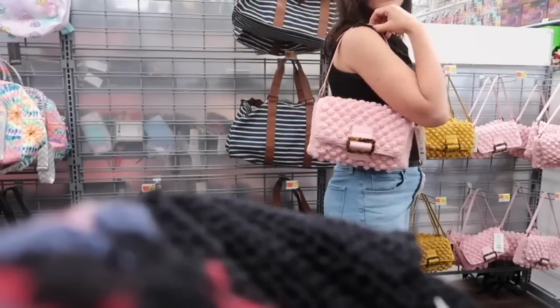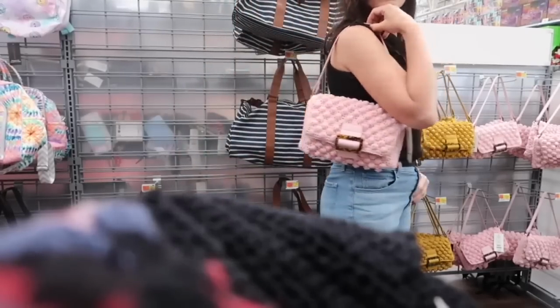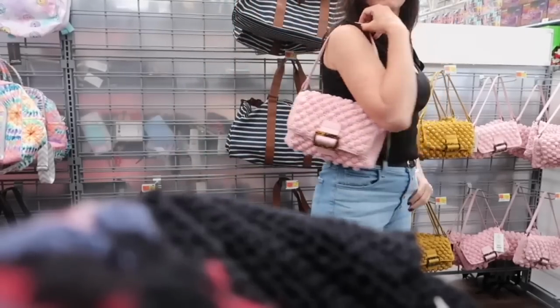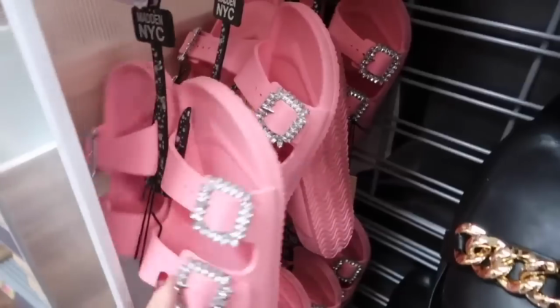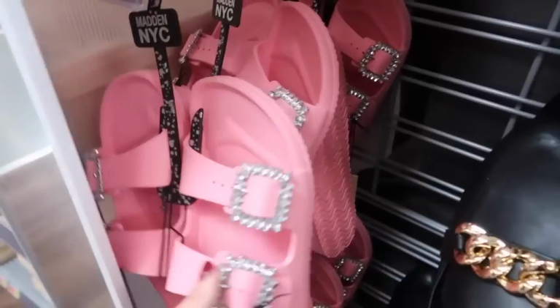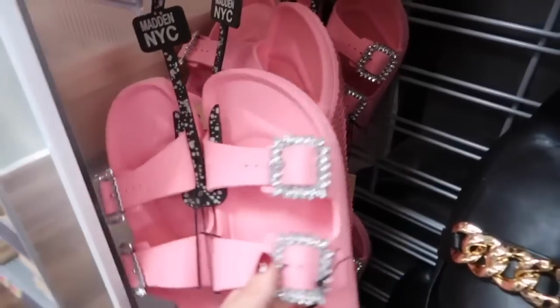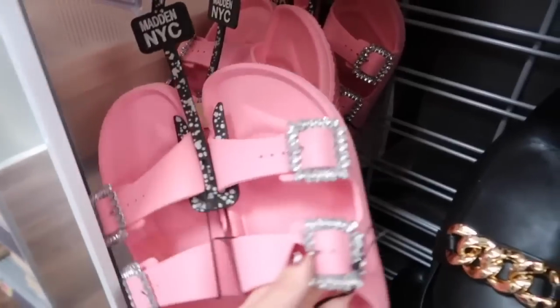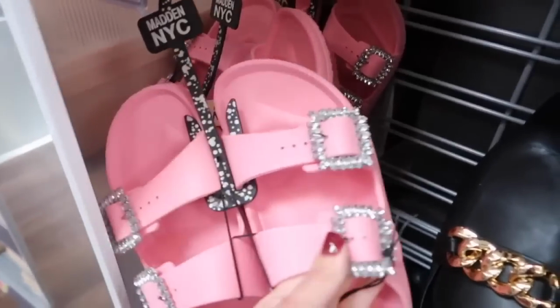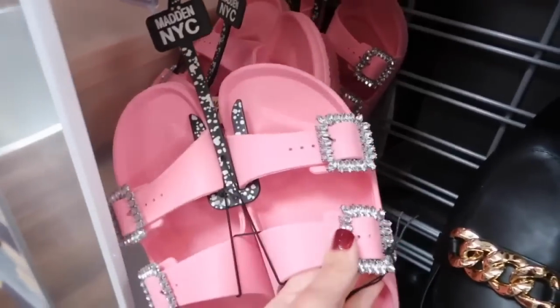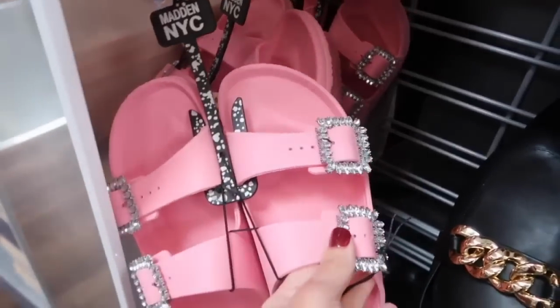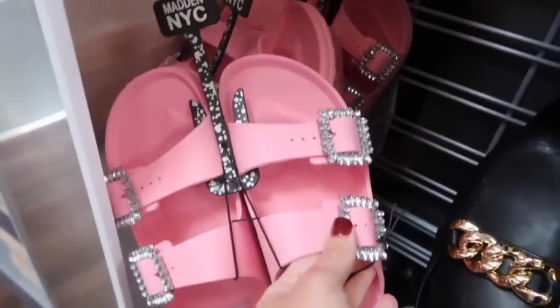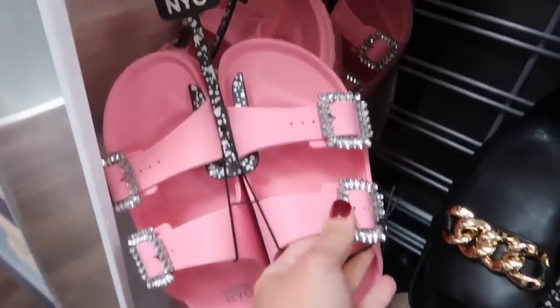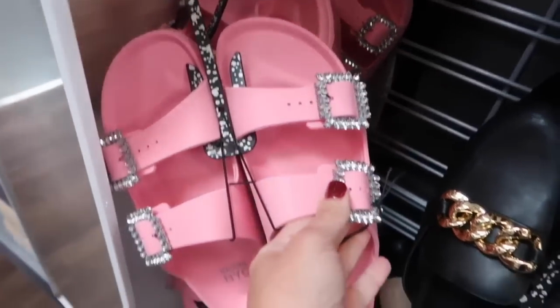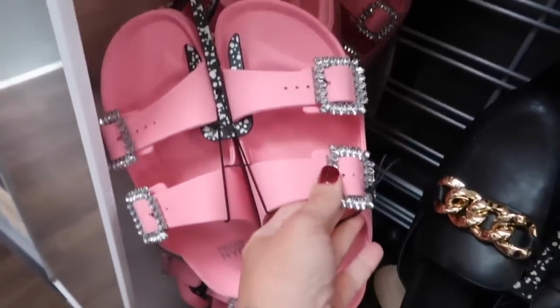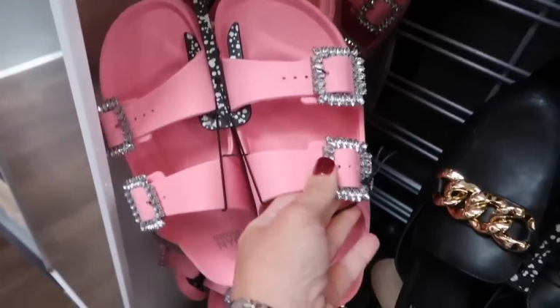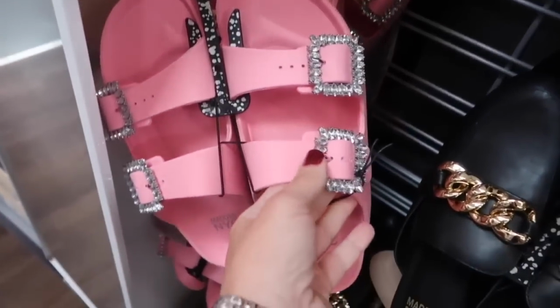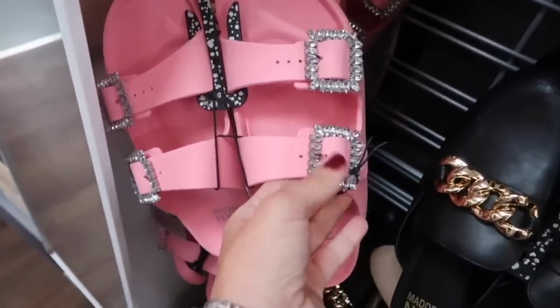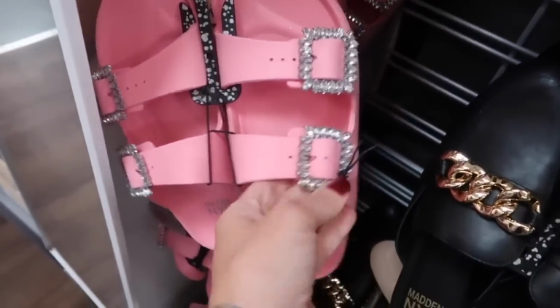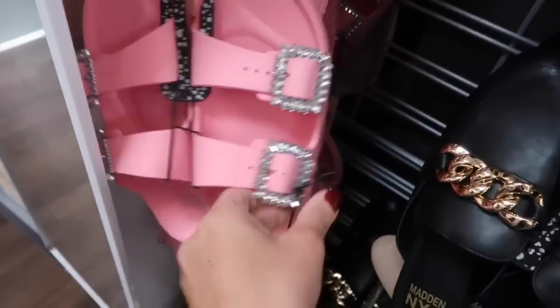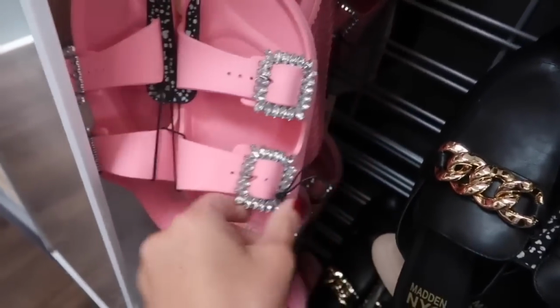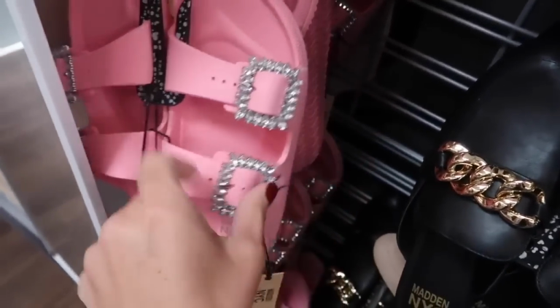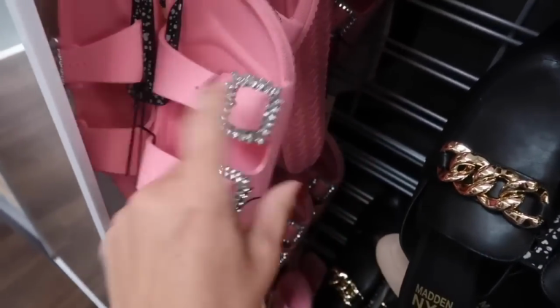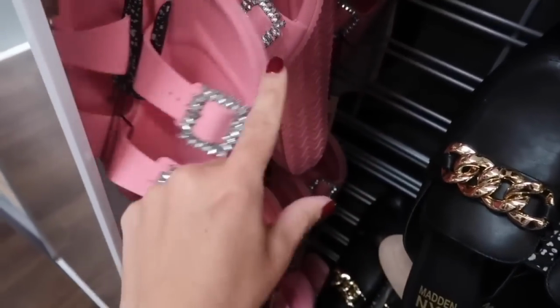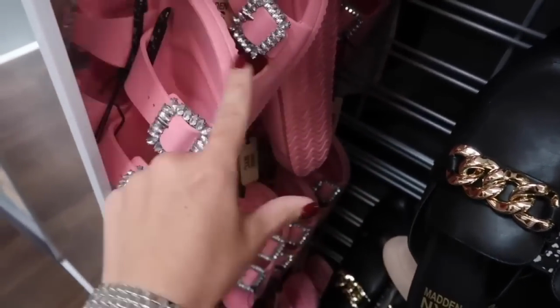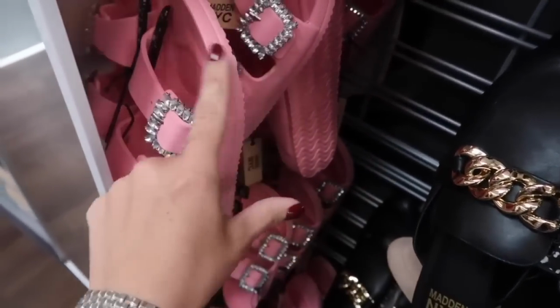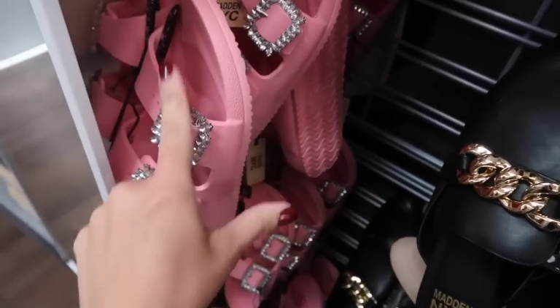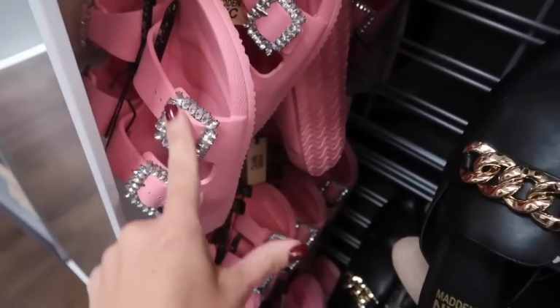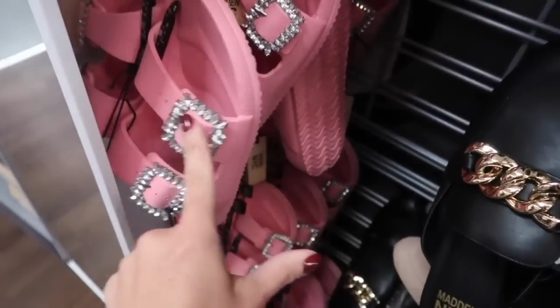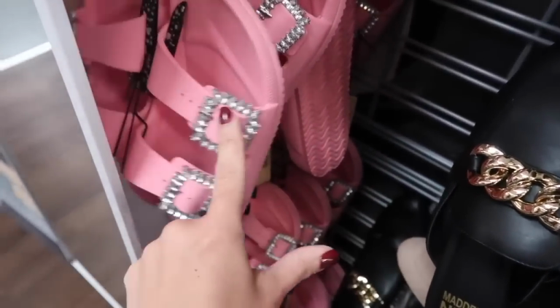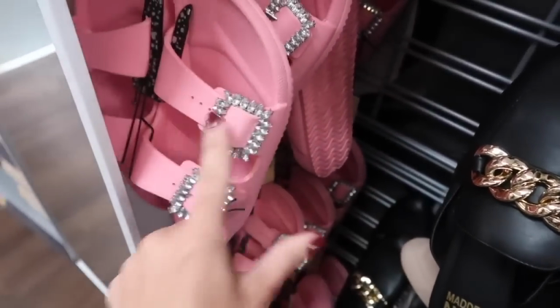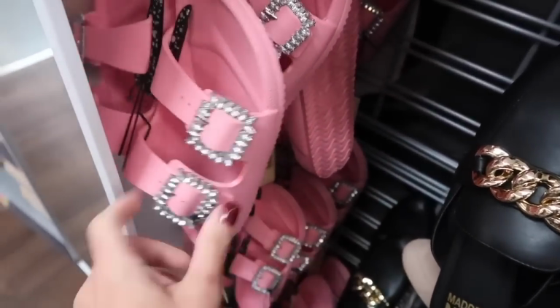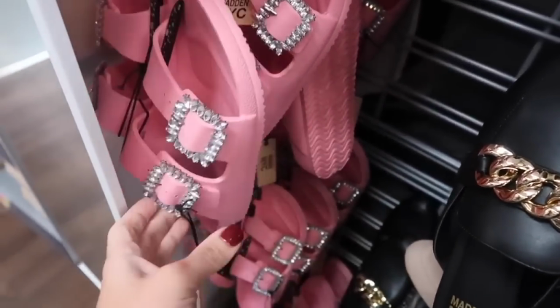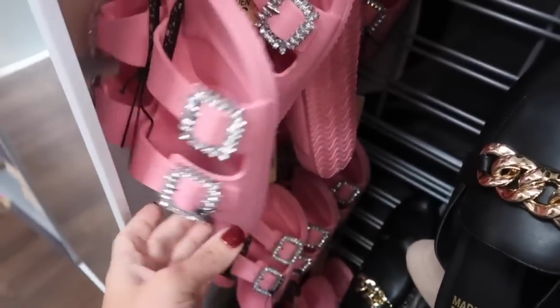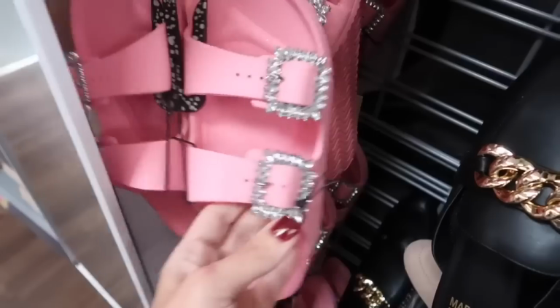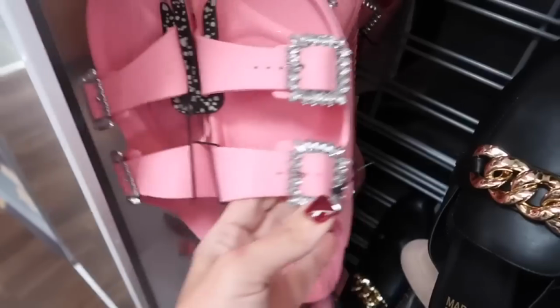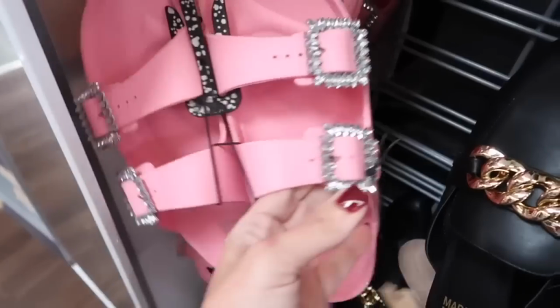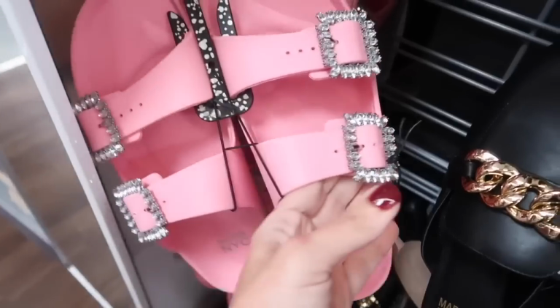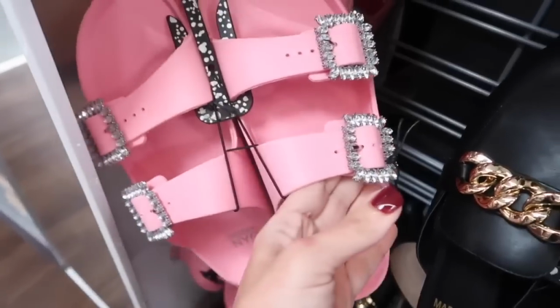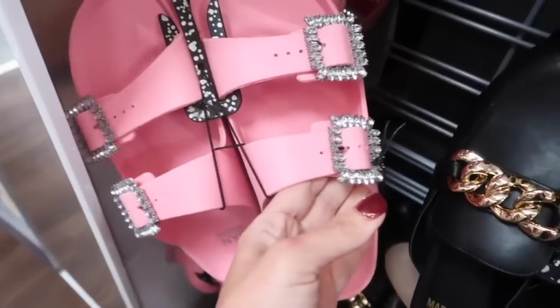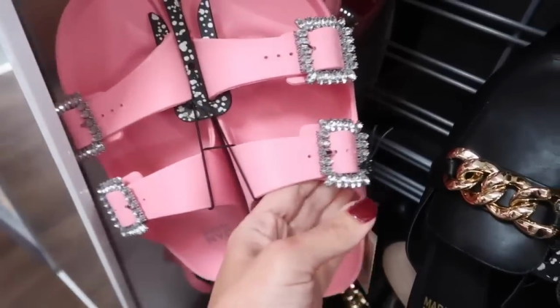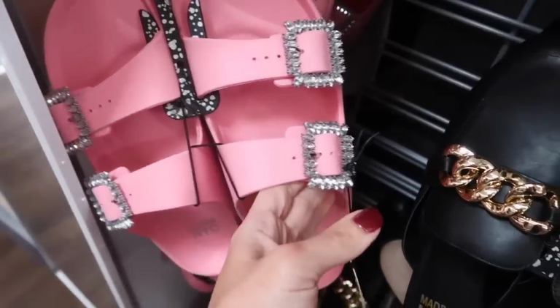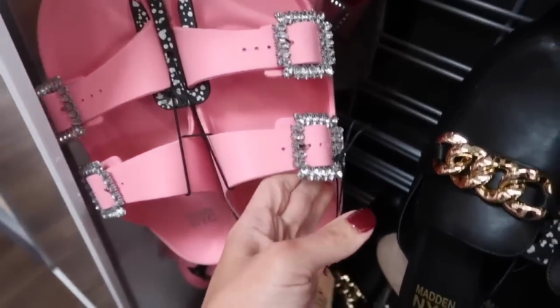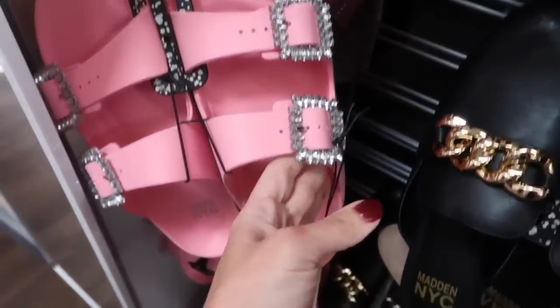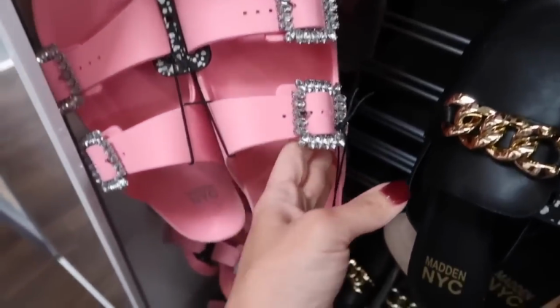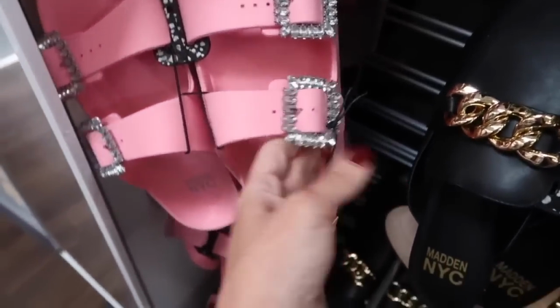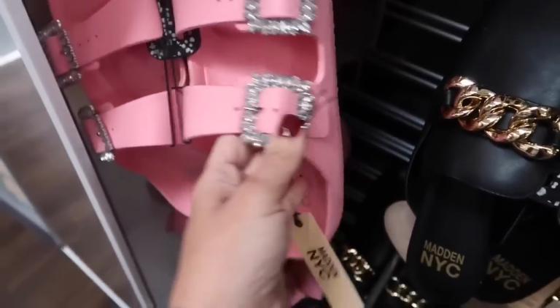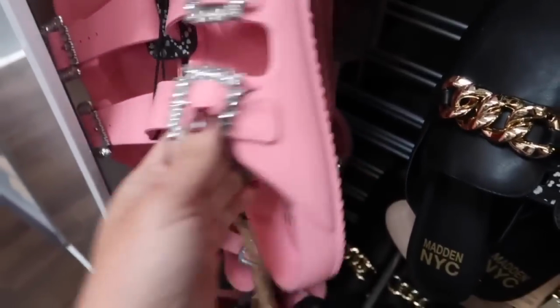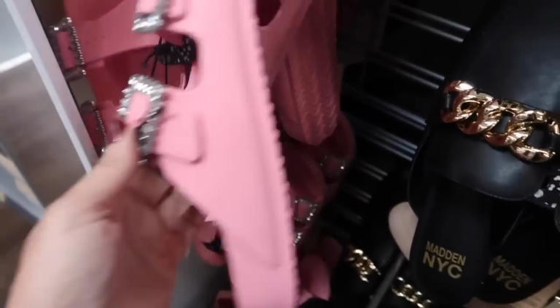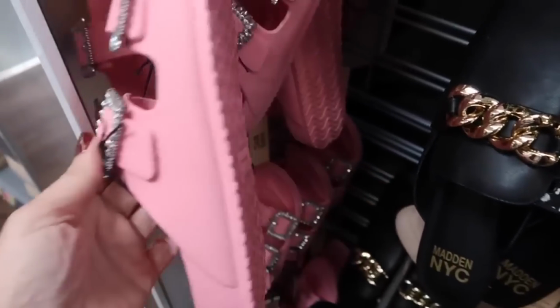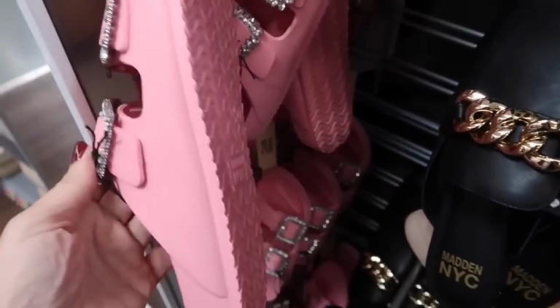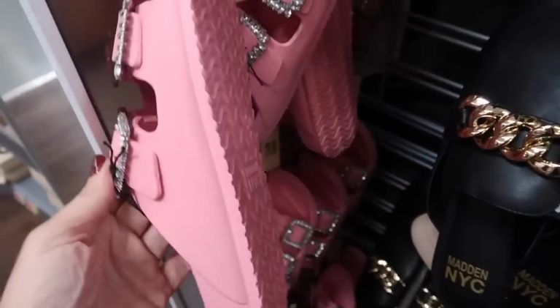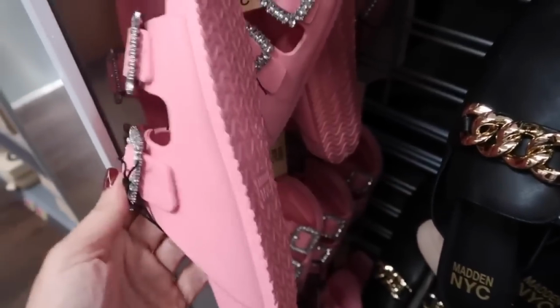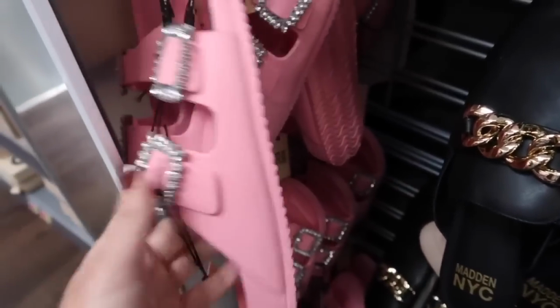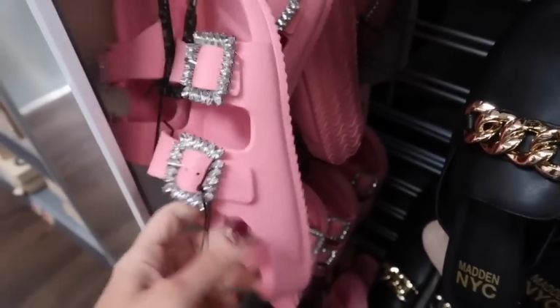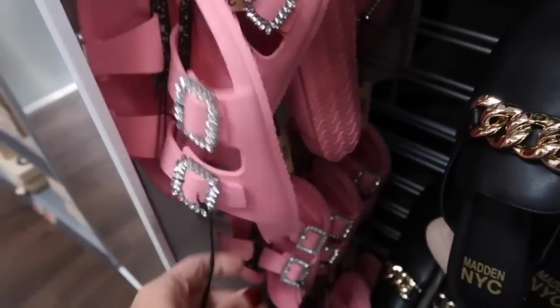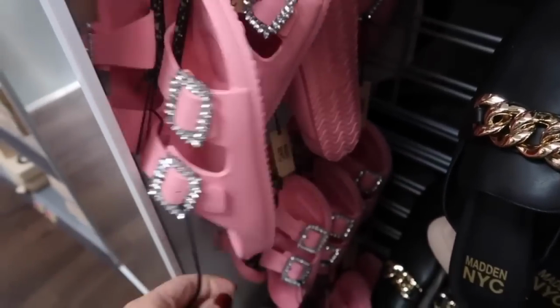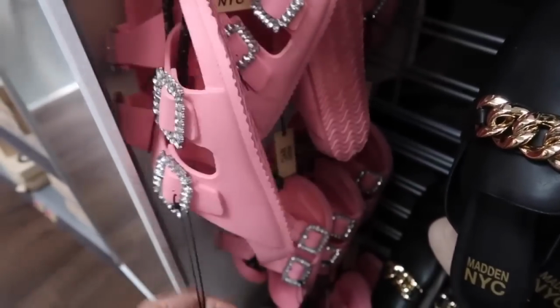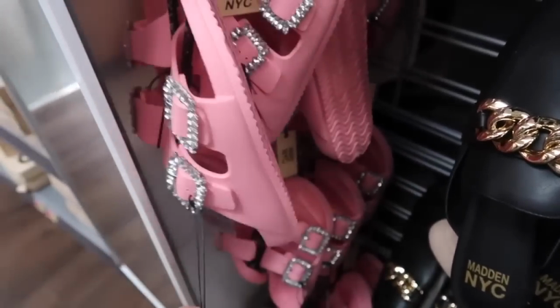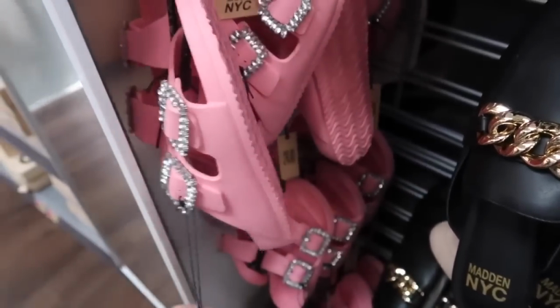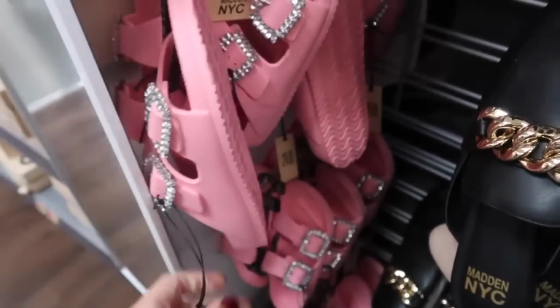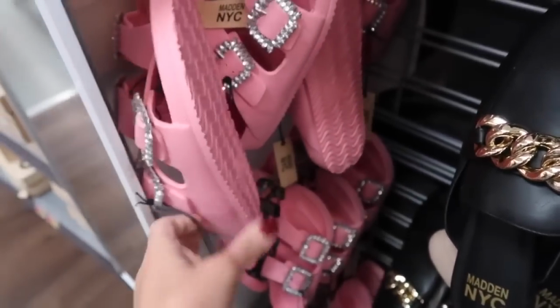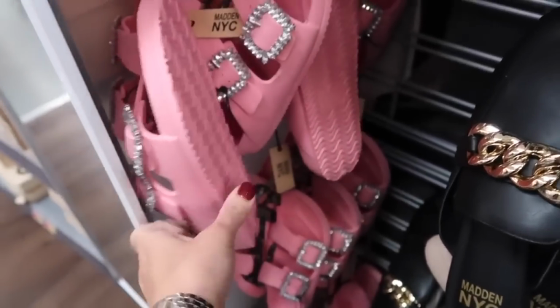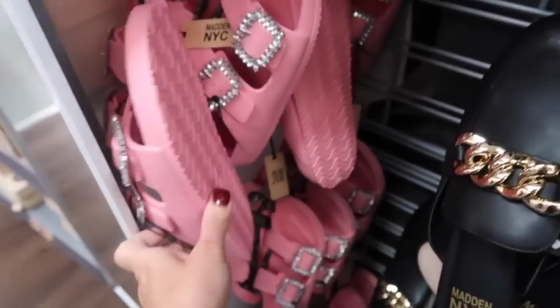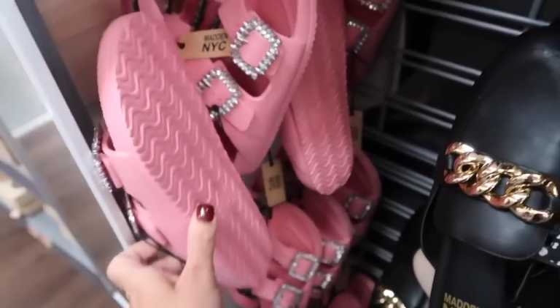And the footbed sandals in the pink — they have that little rhinestone detail on both the buckles. These are $22.